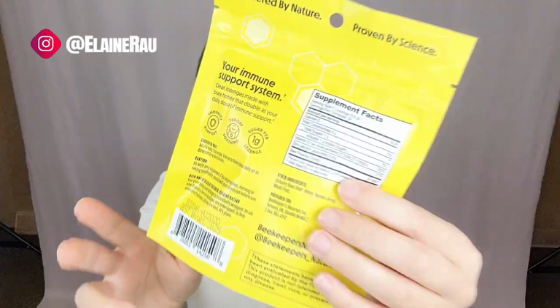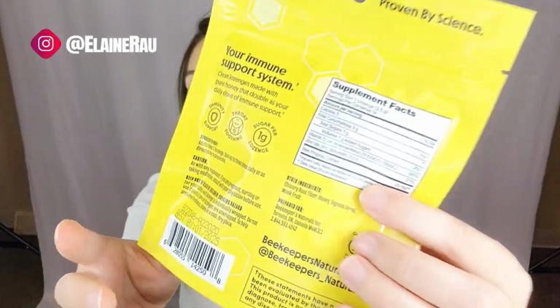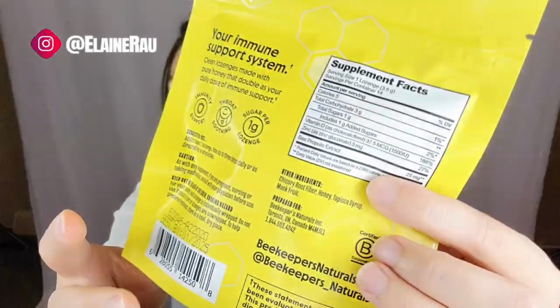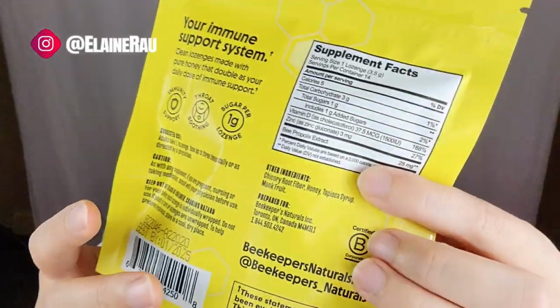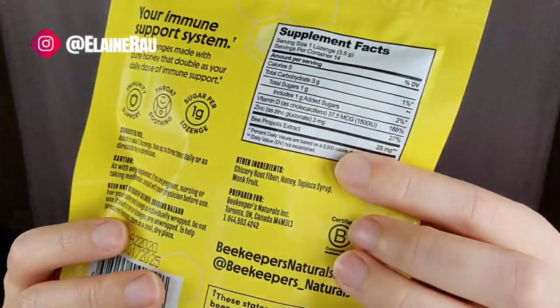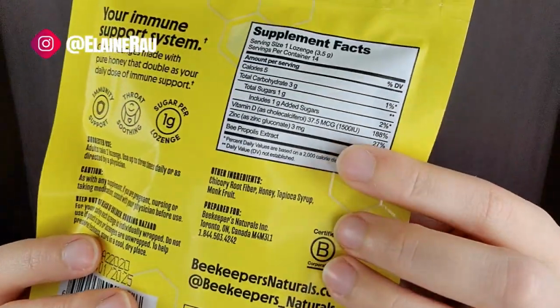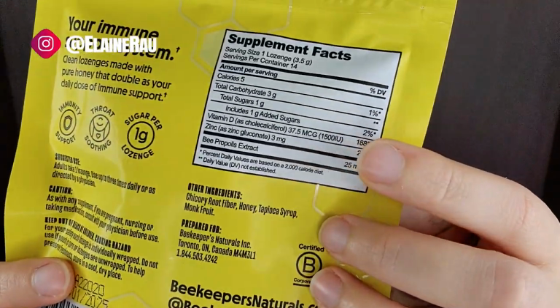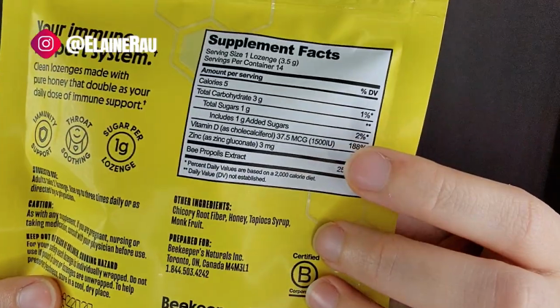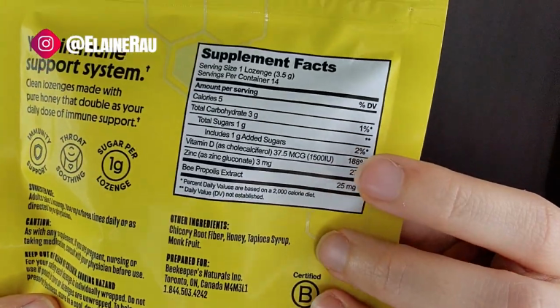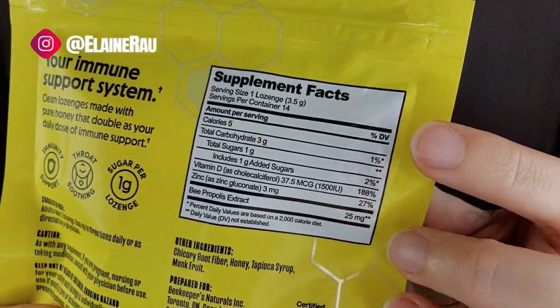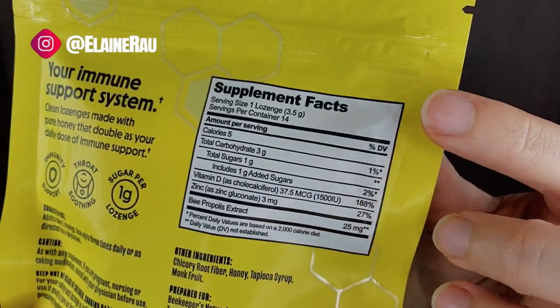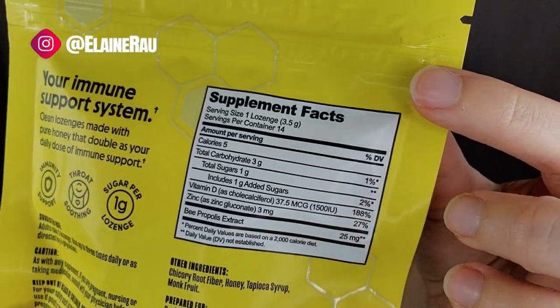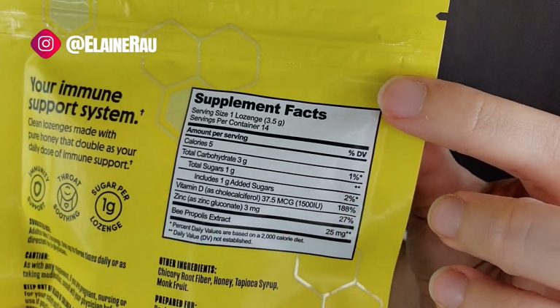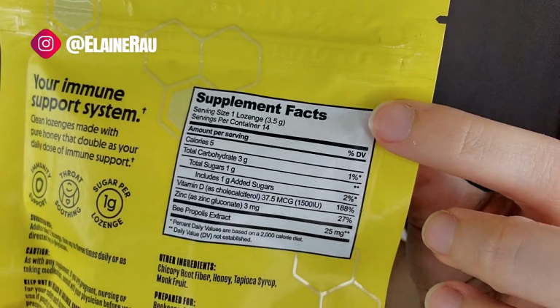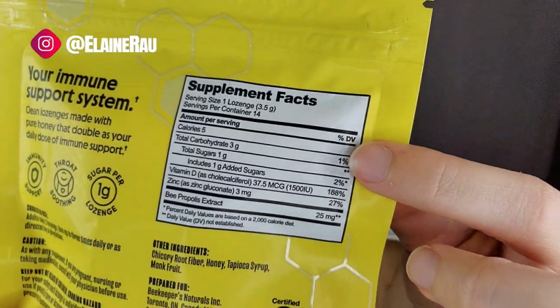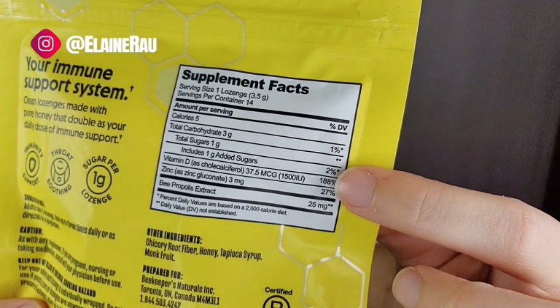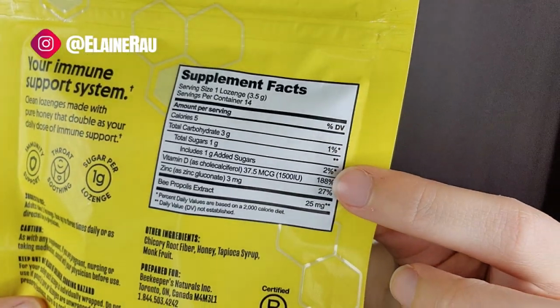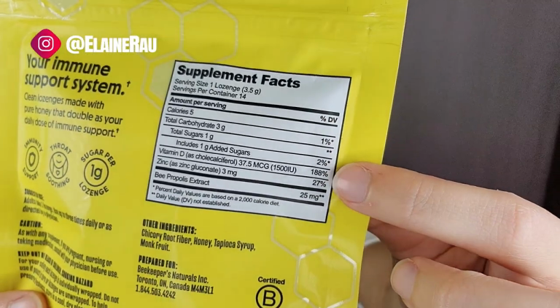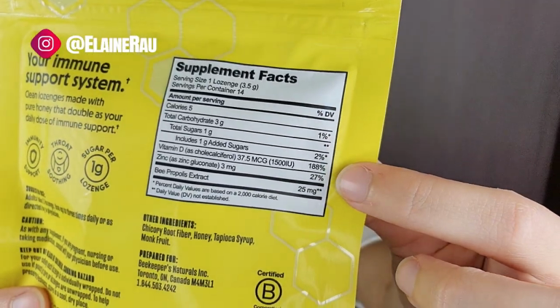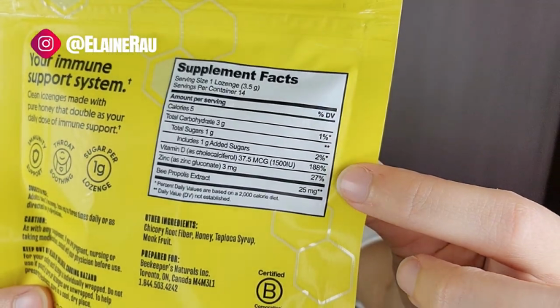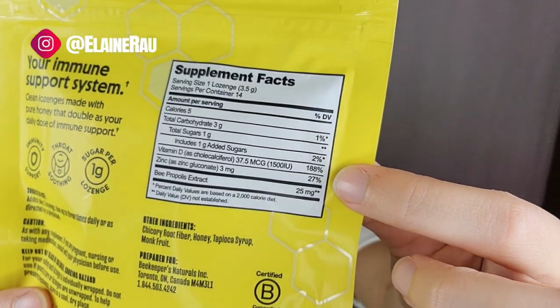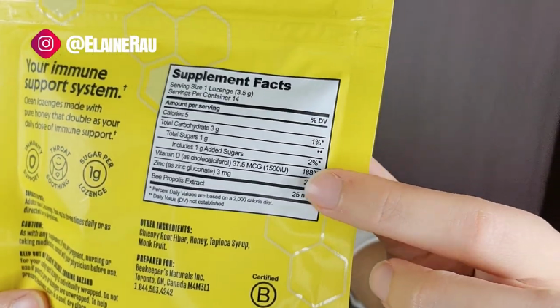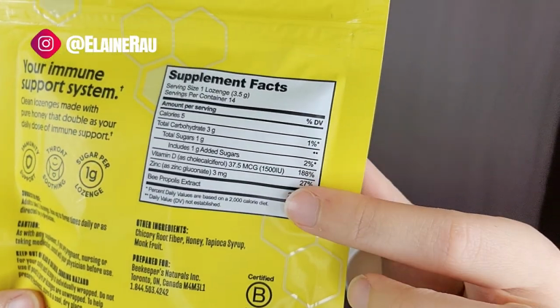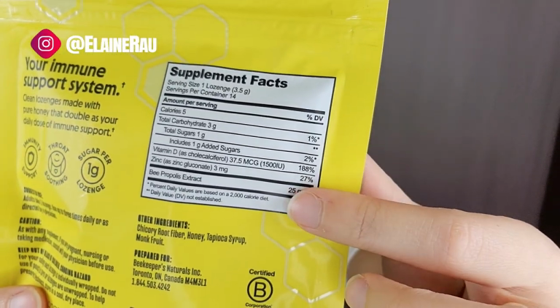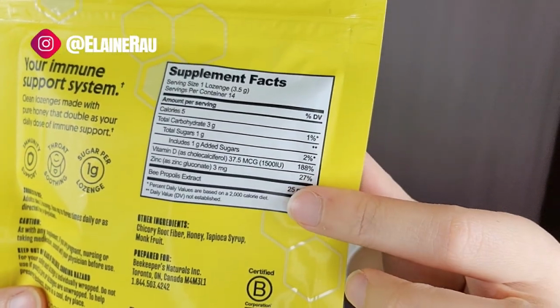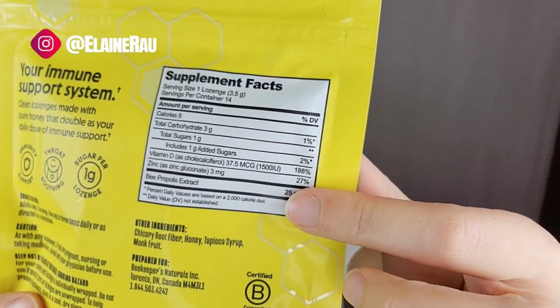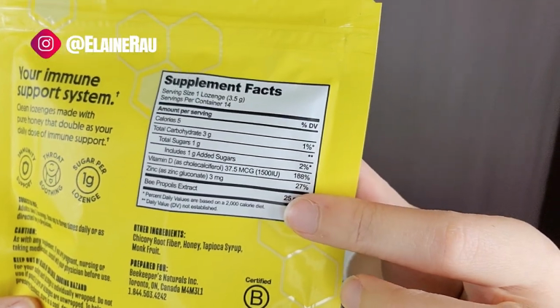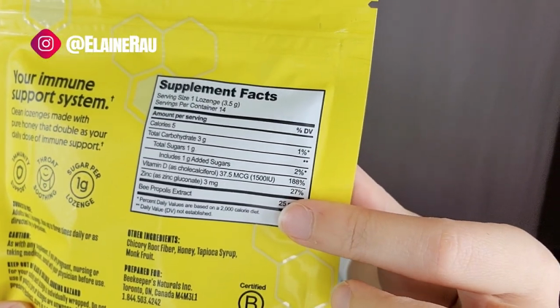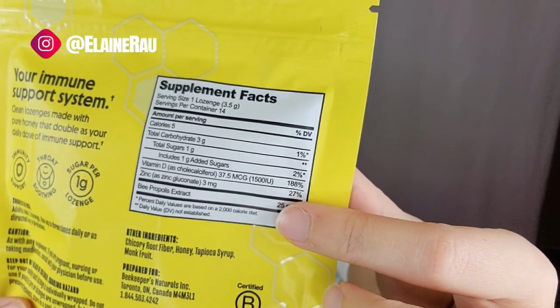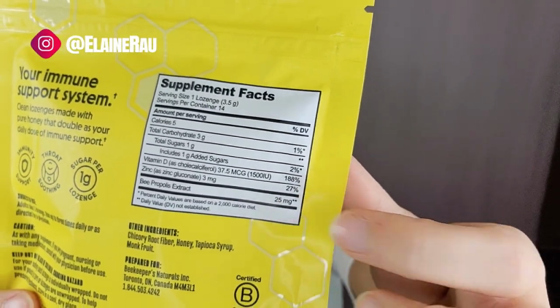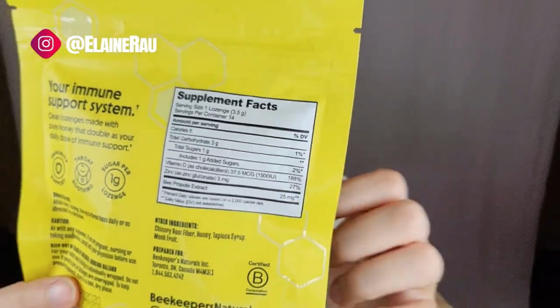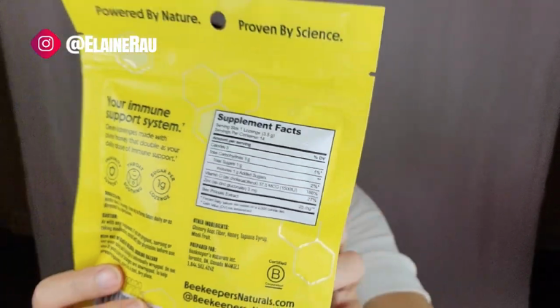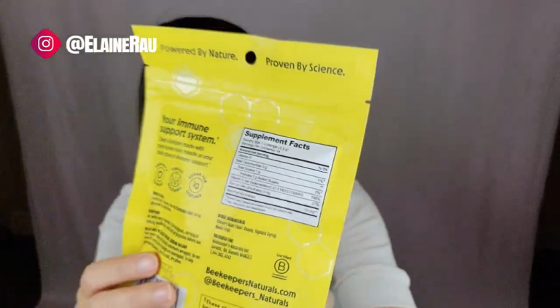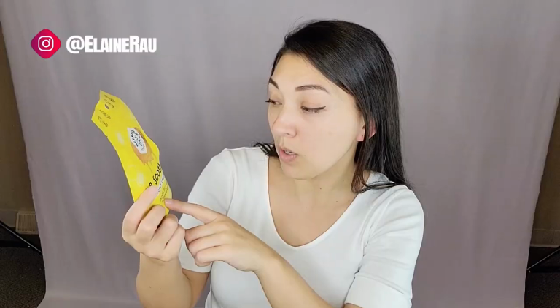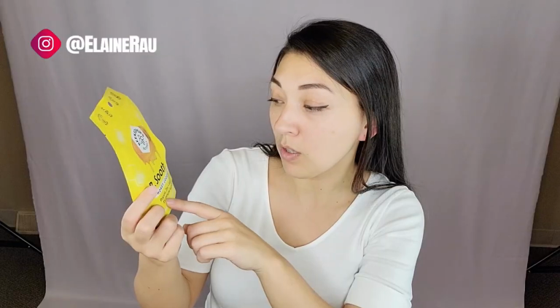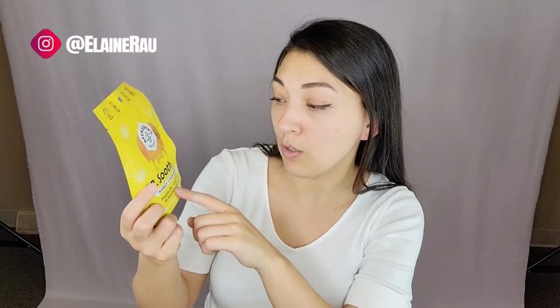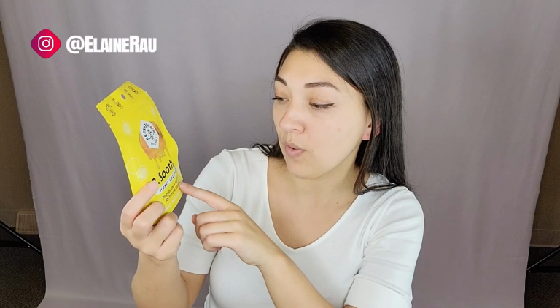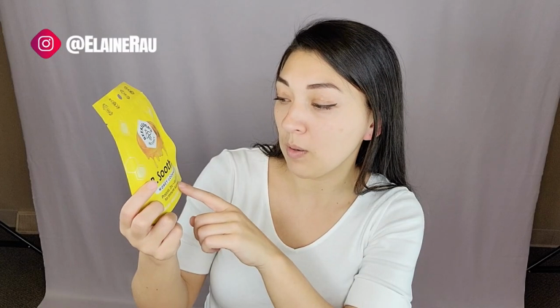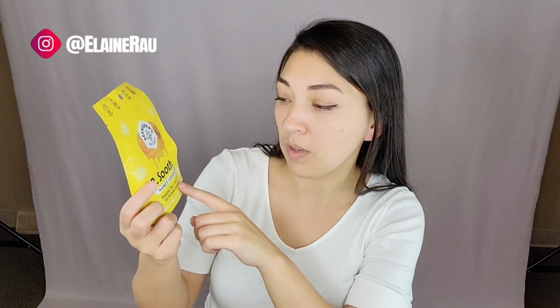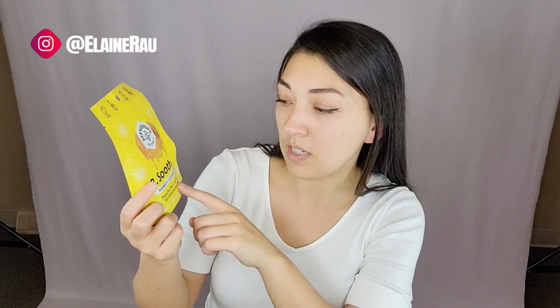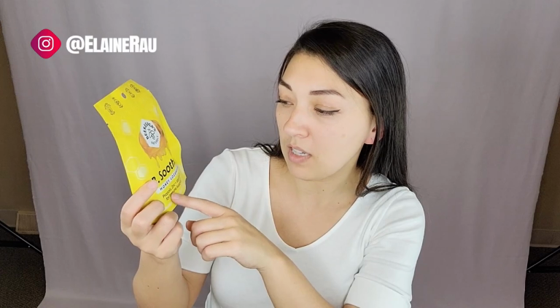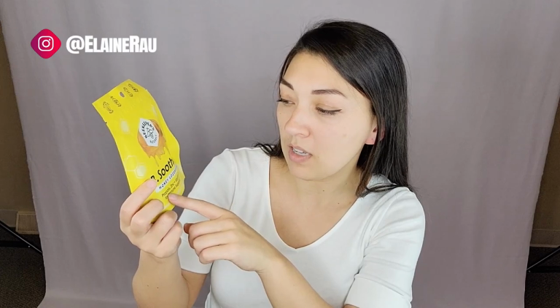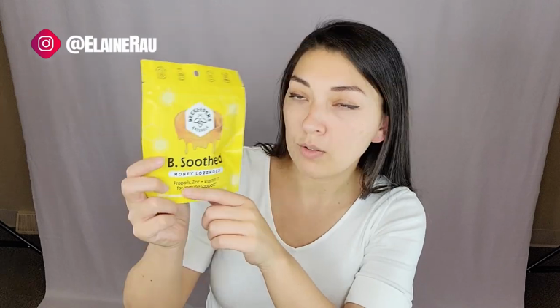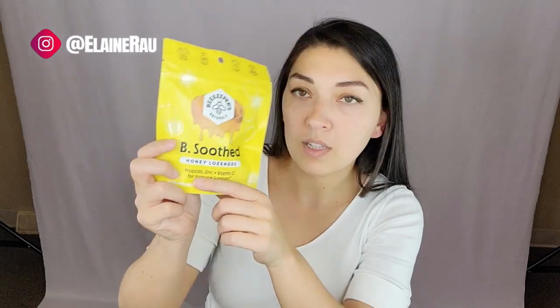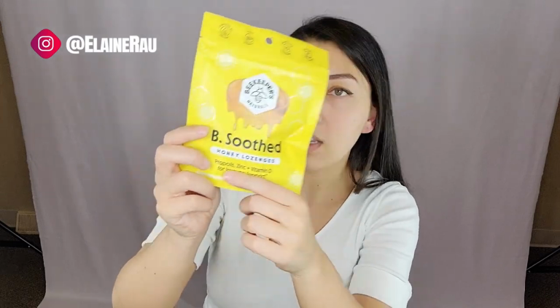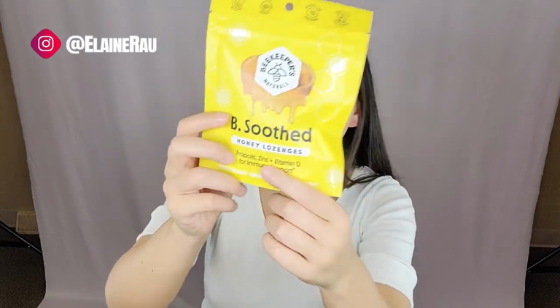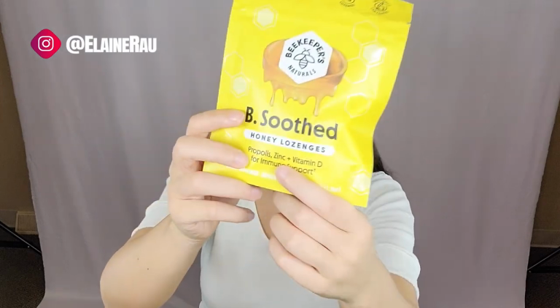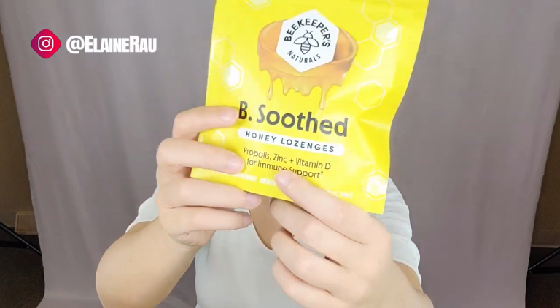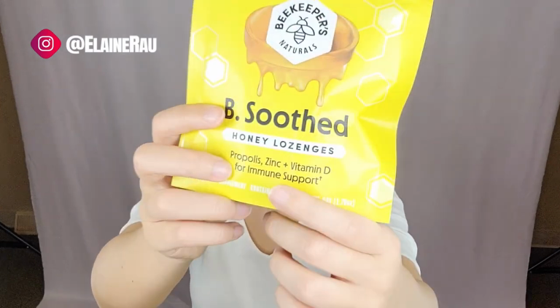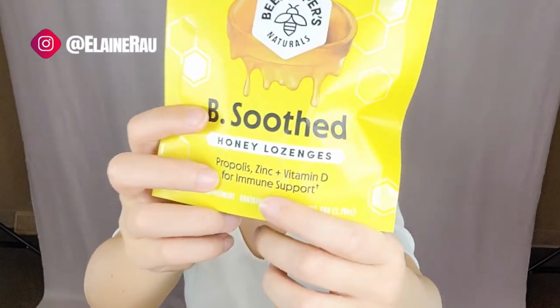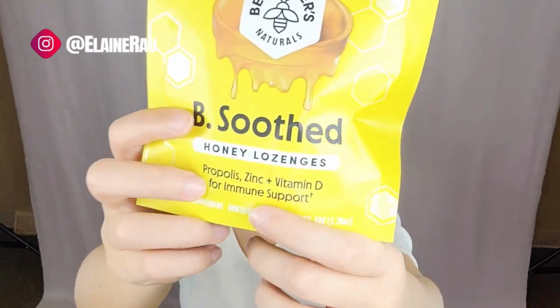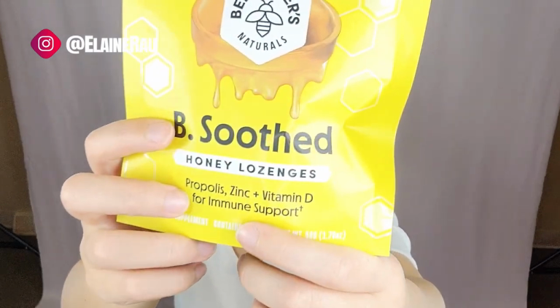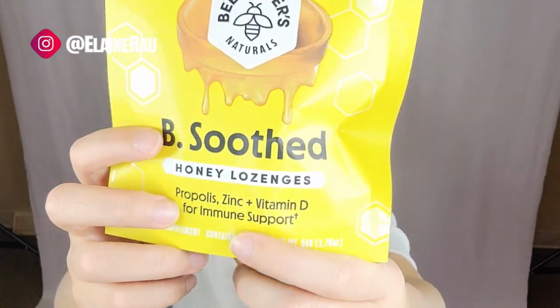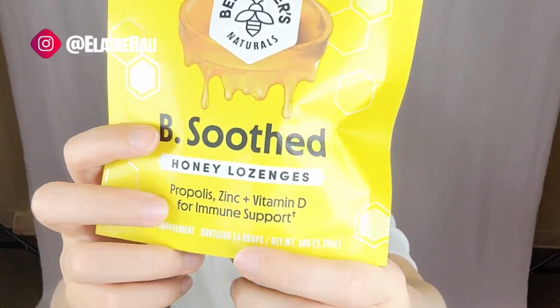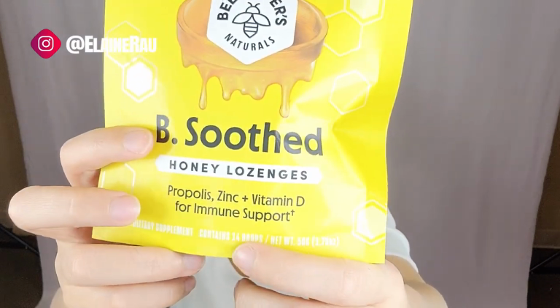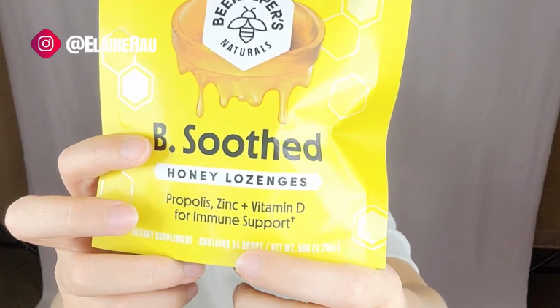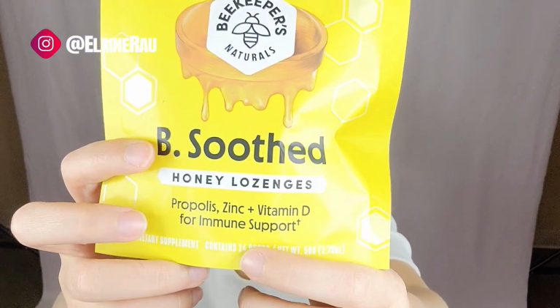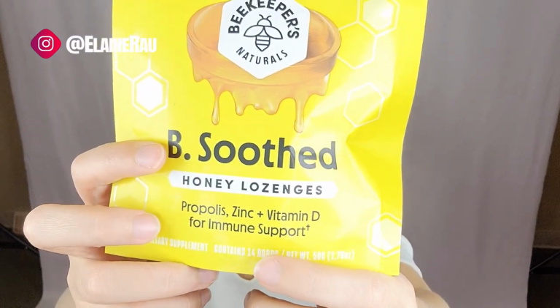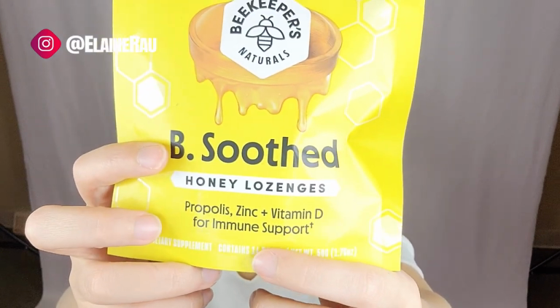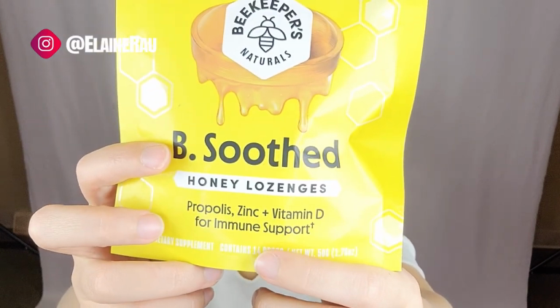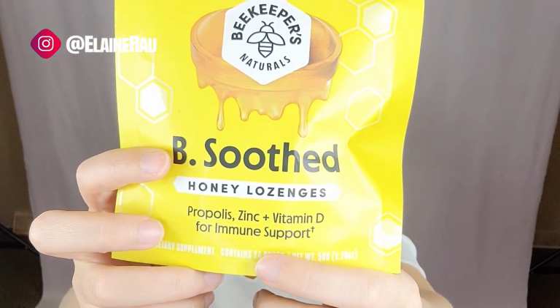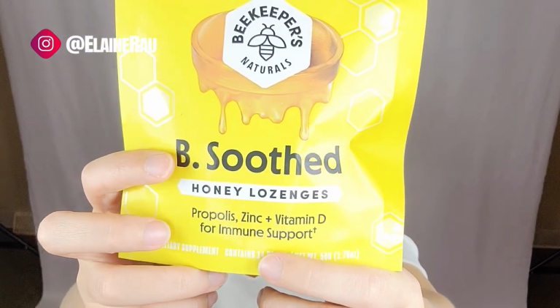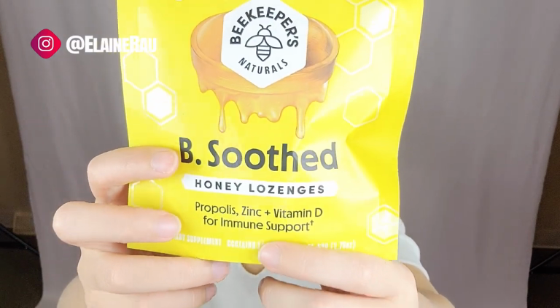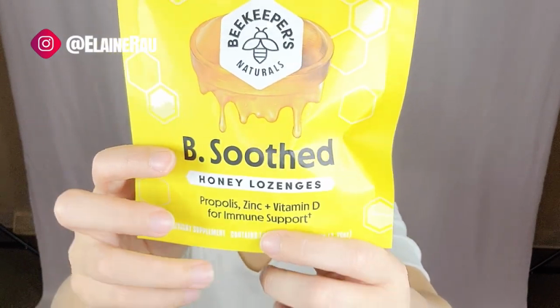Here are the details in terms of what's in it exactly. It includes vitamin D, zinc, and different other stuff to help your immune system.